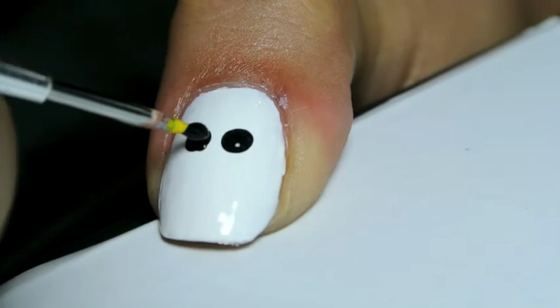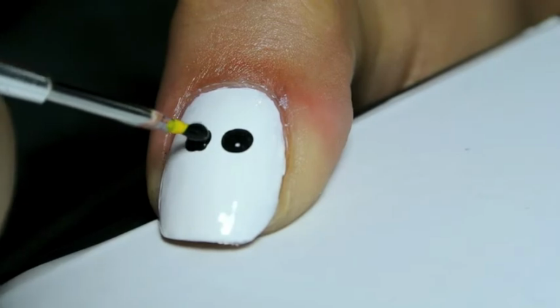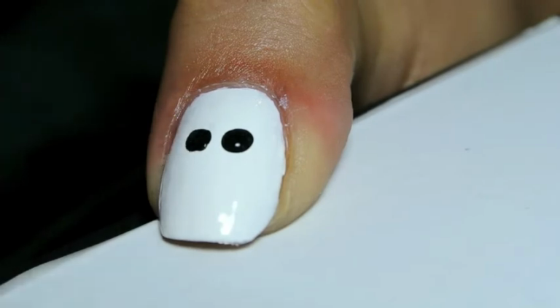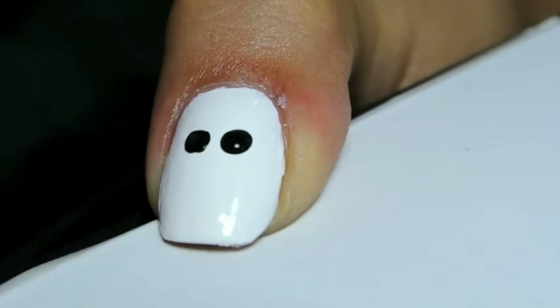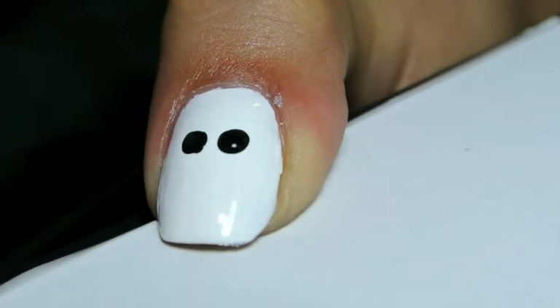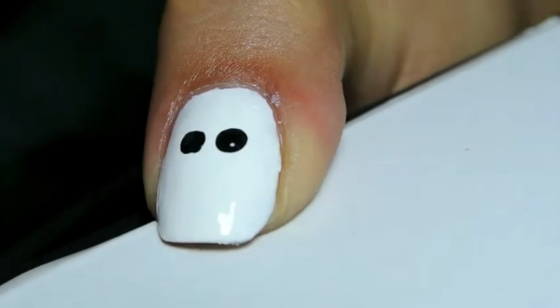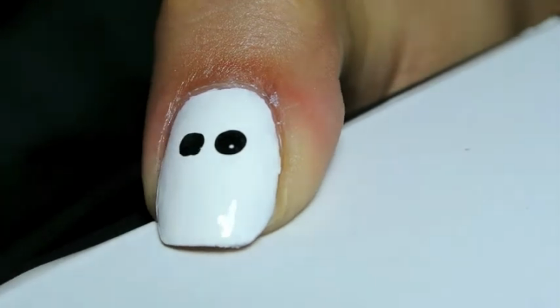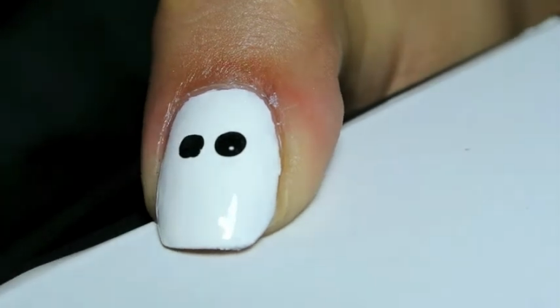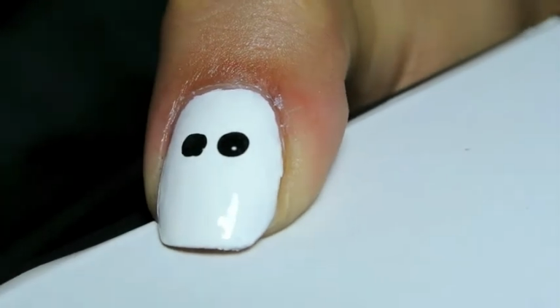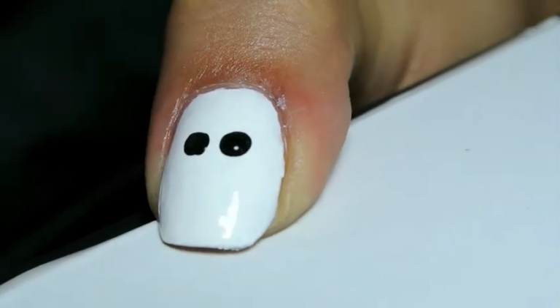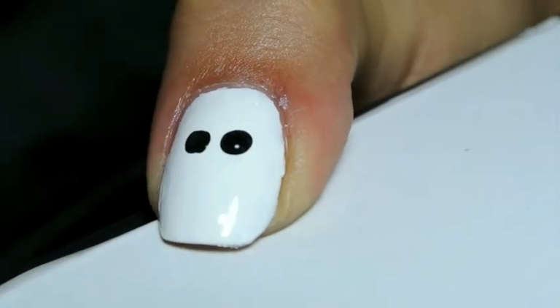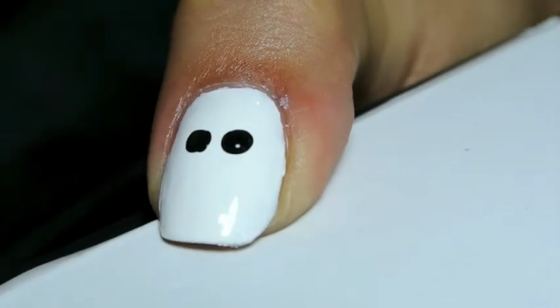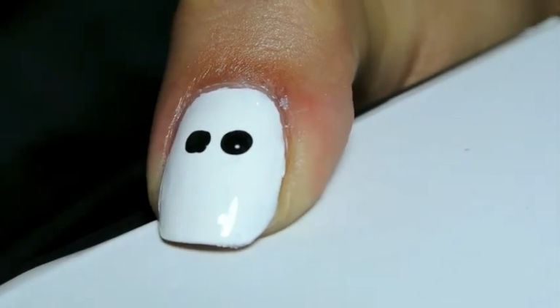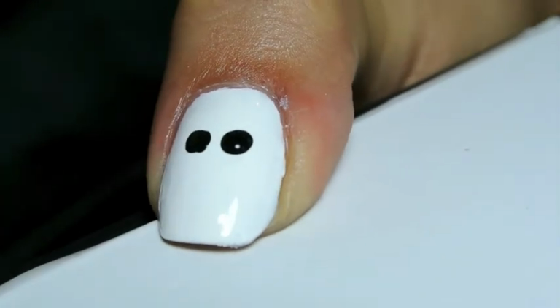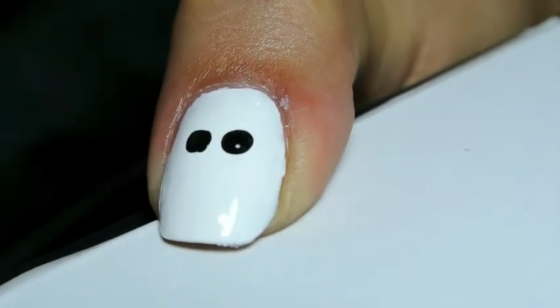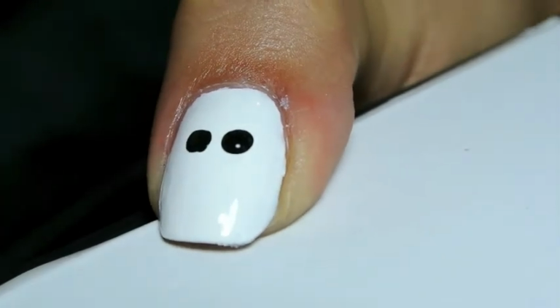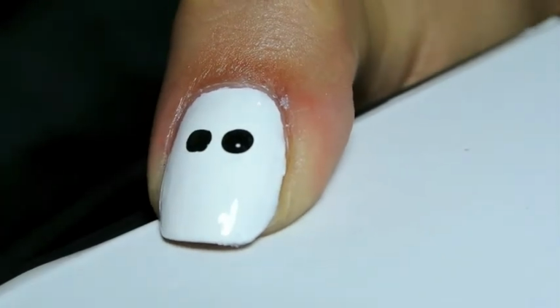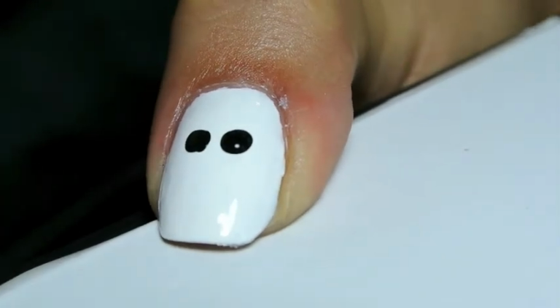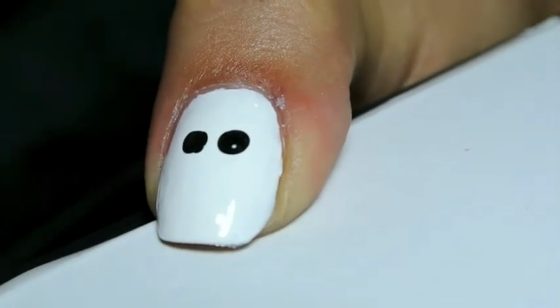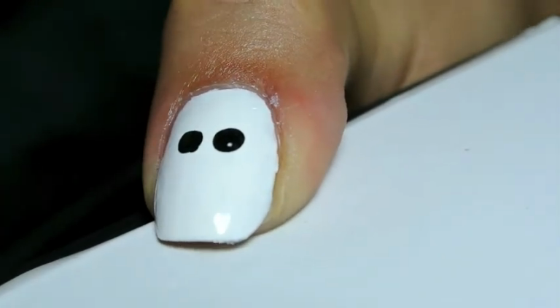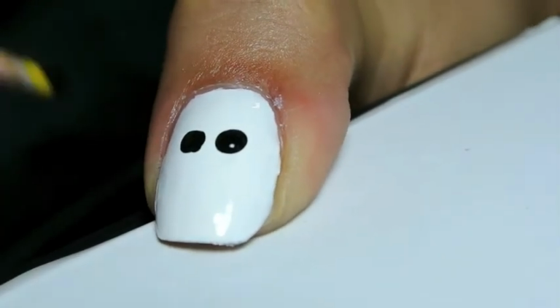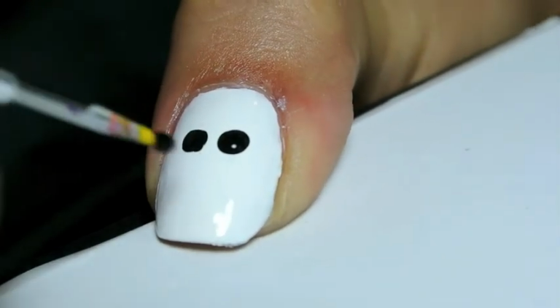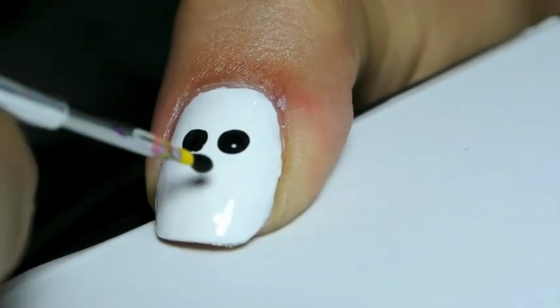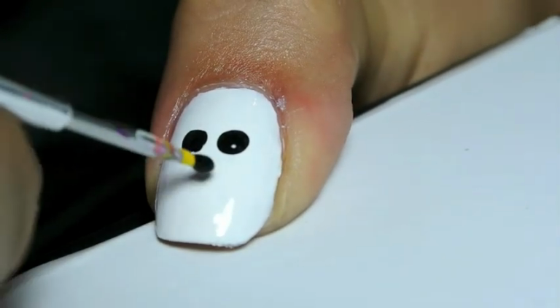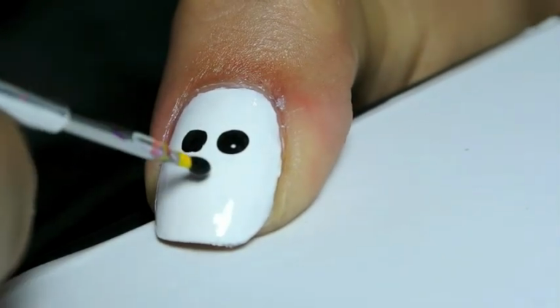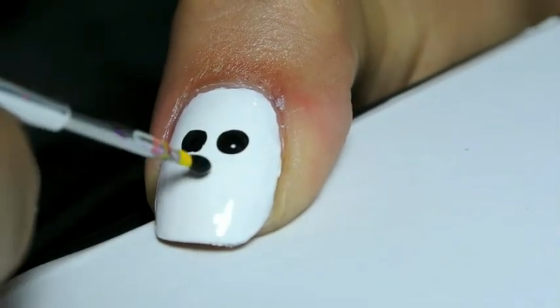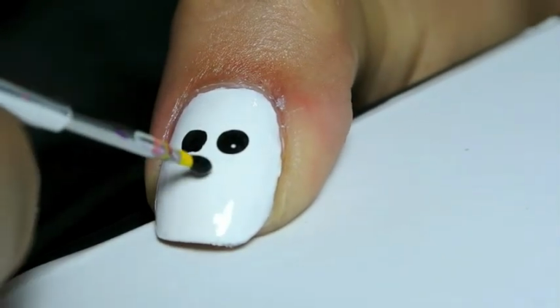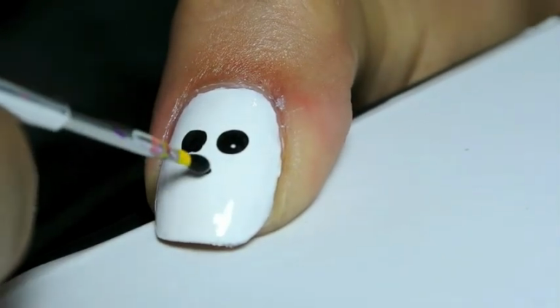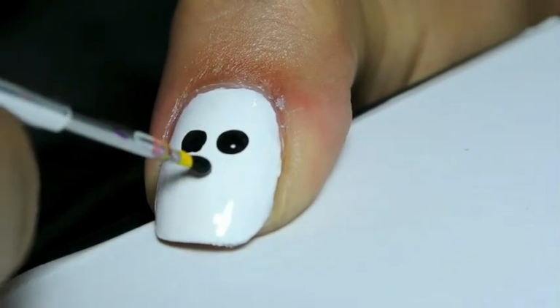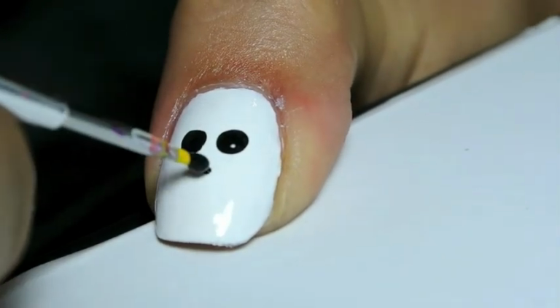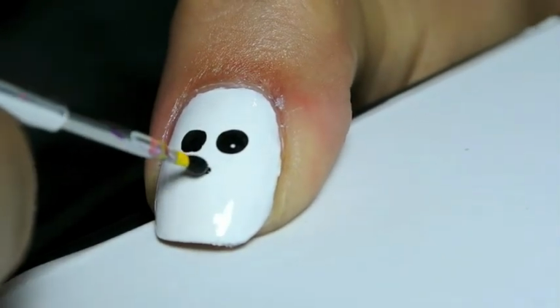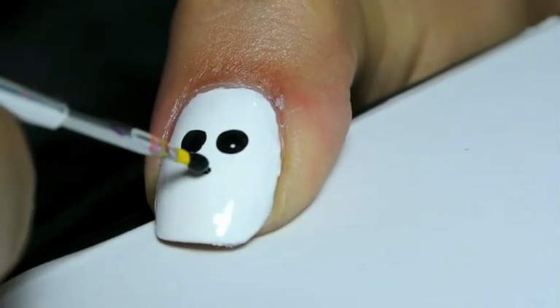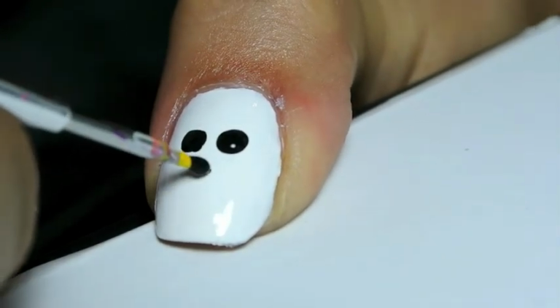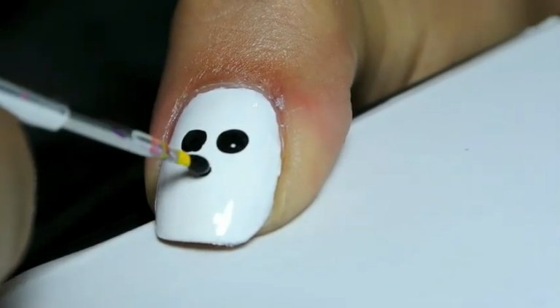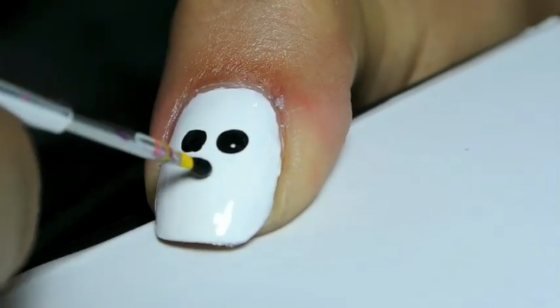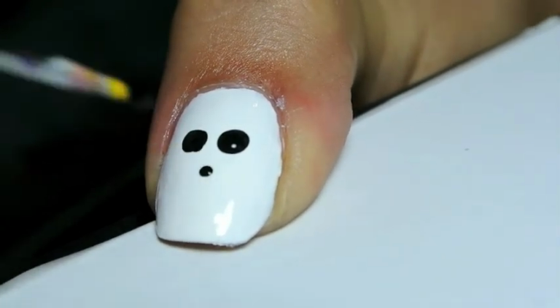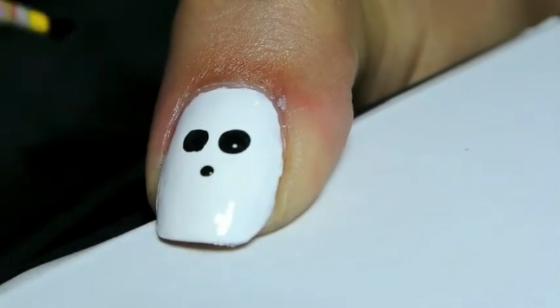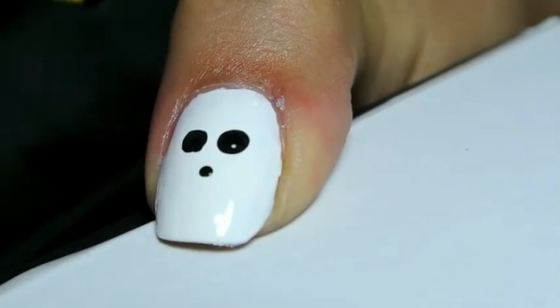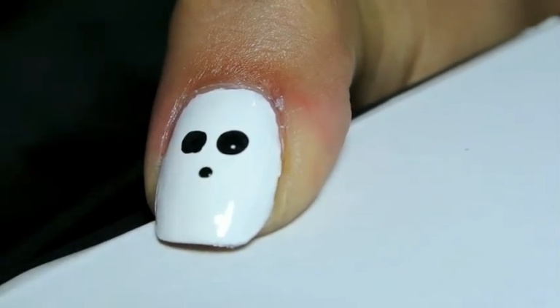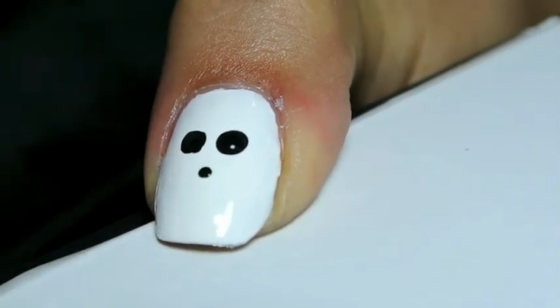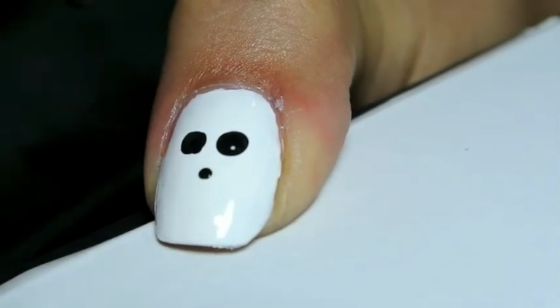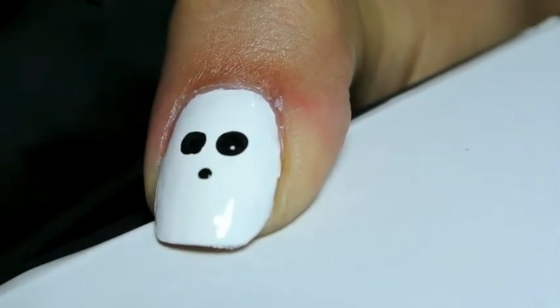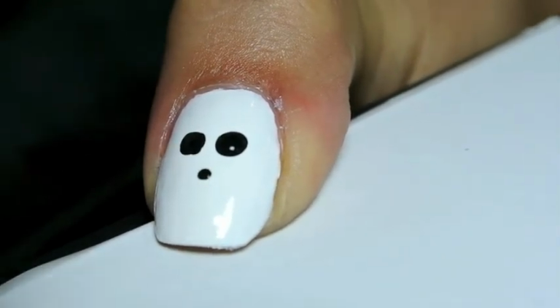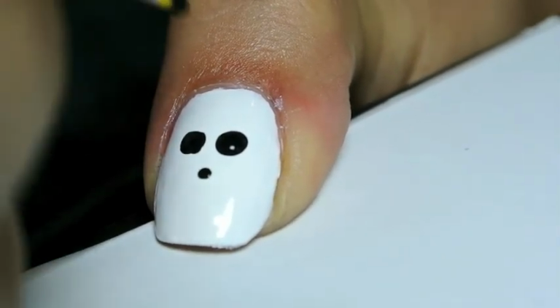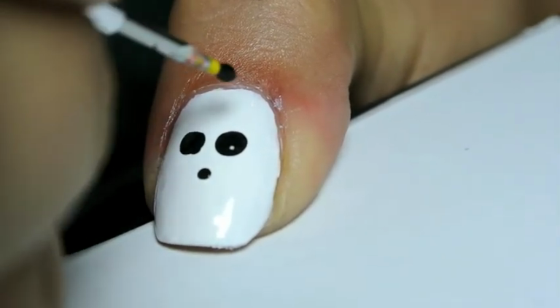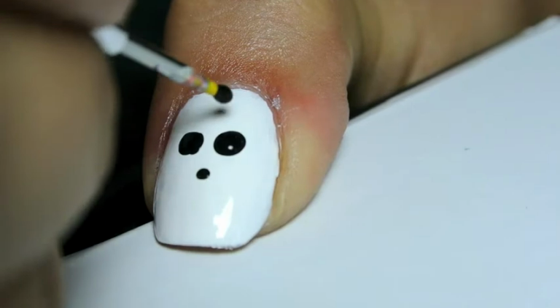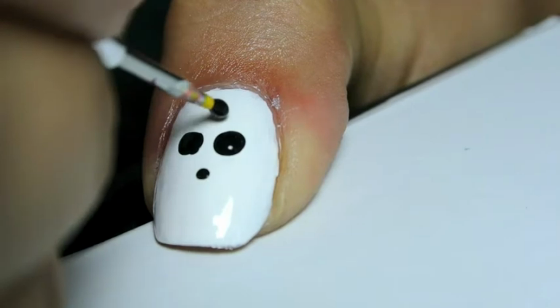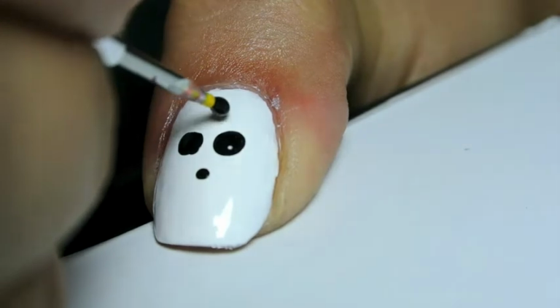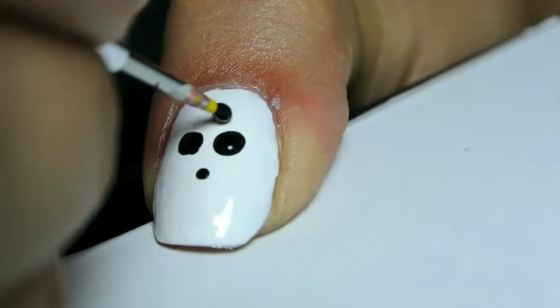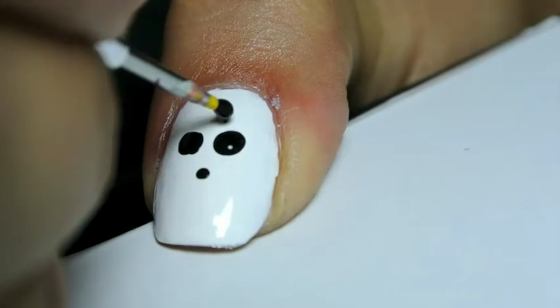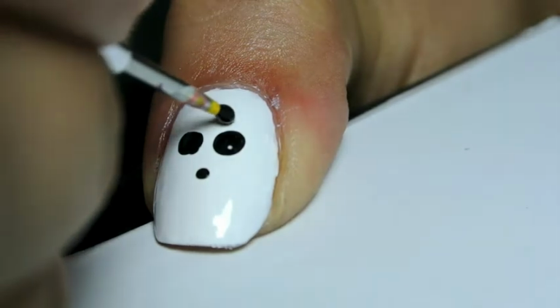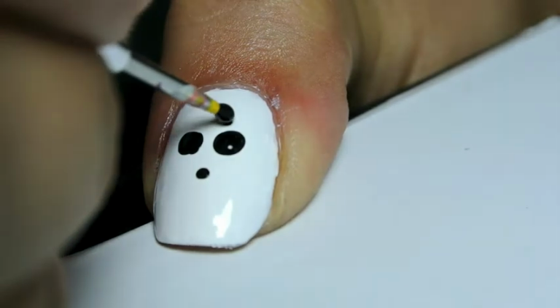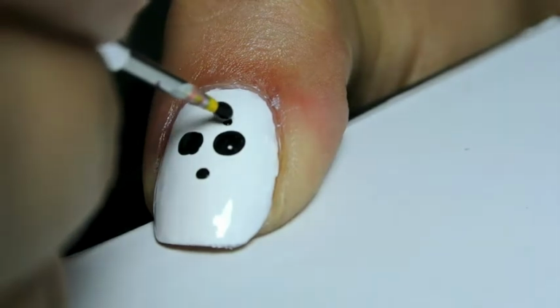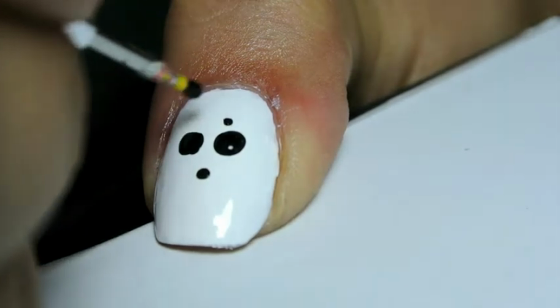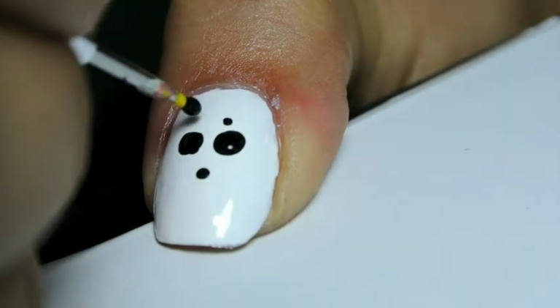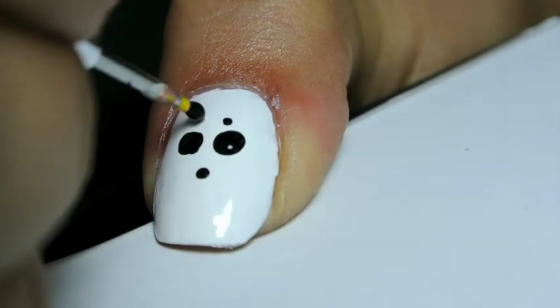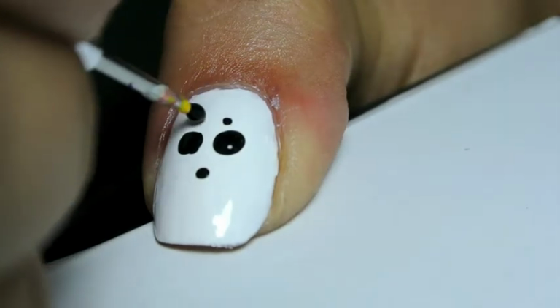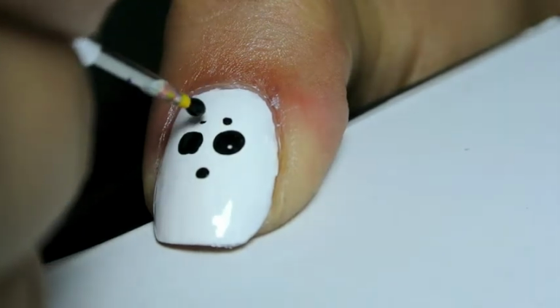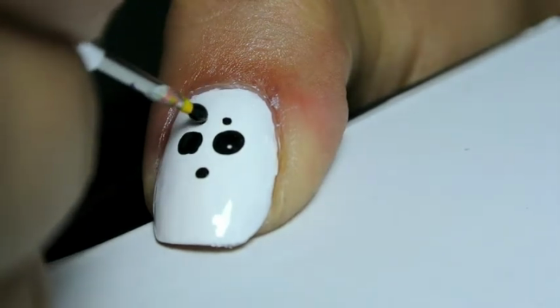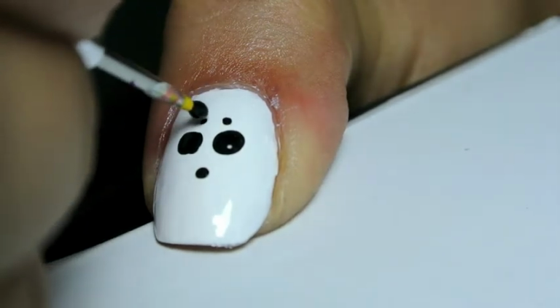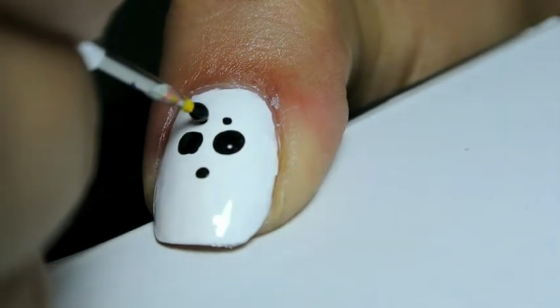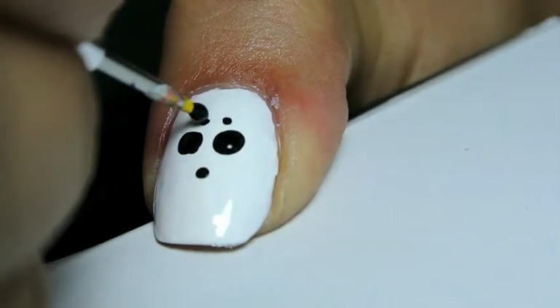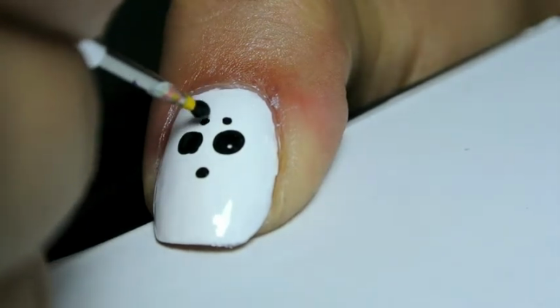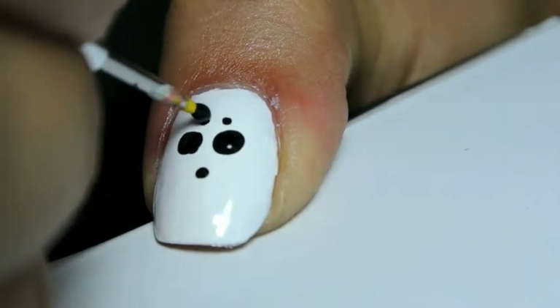Then you should take a dotting tool or toothpick to create two large eye holes and a small nose hole in black acrylic paint.